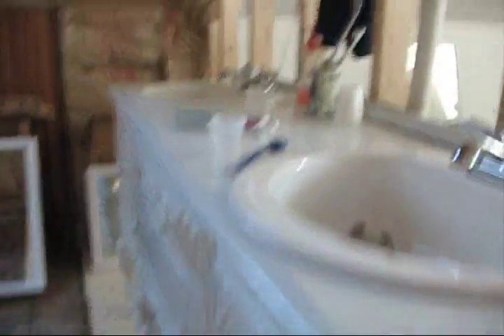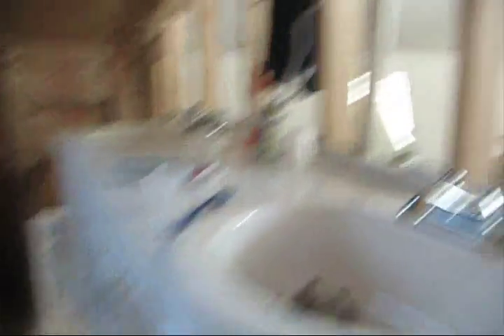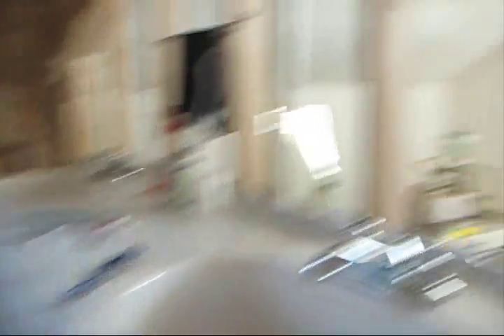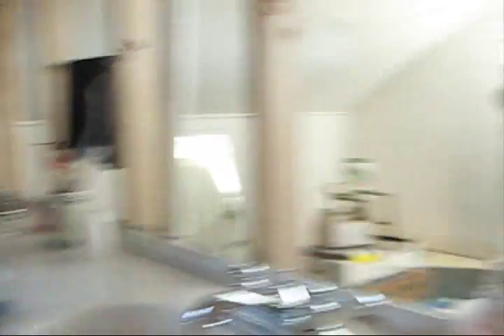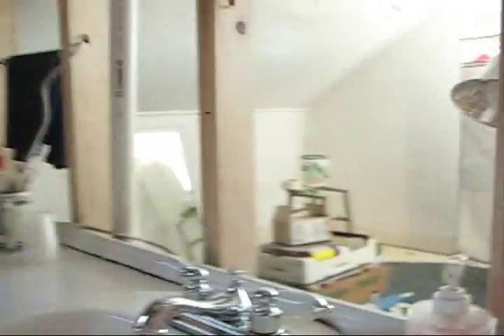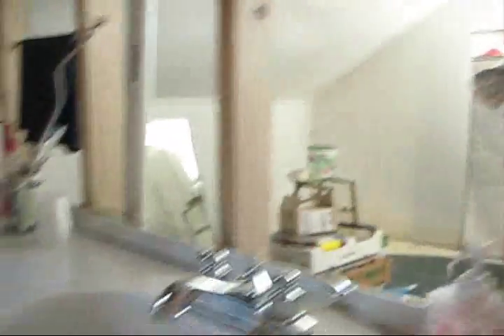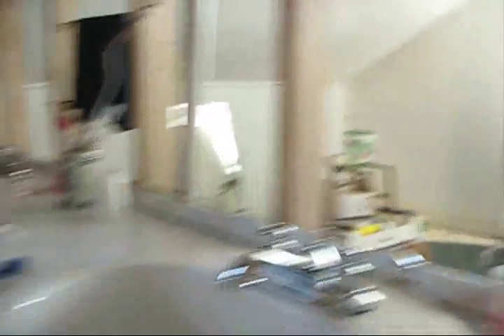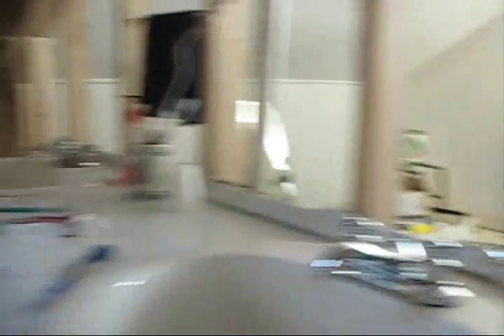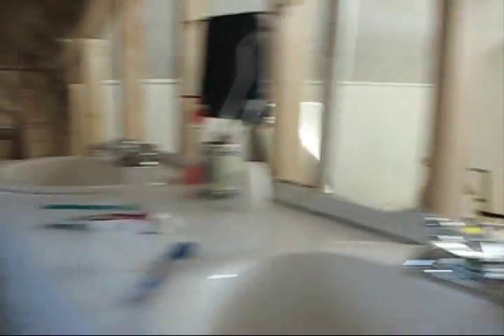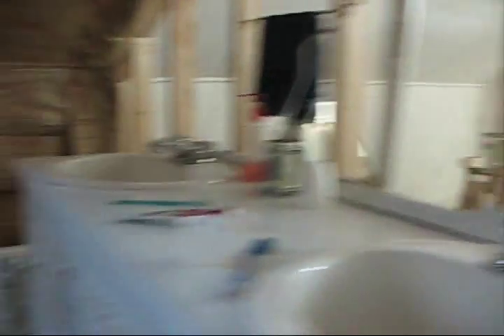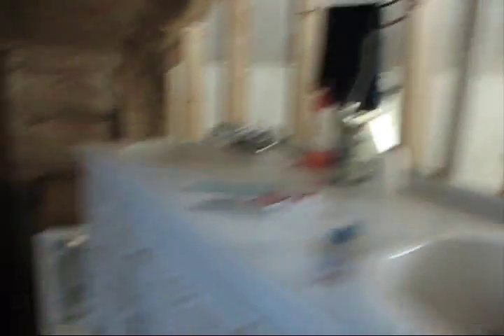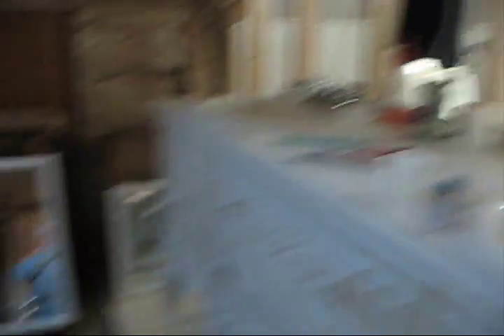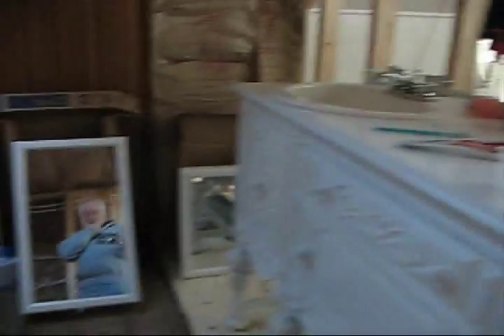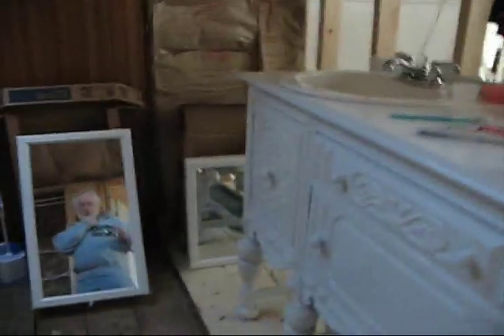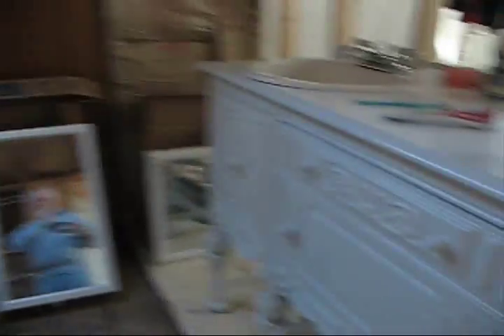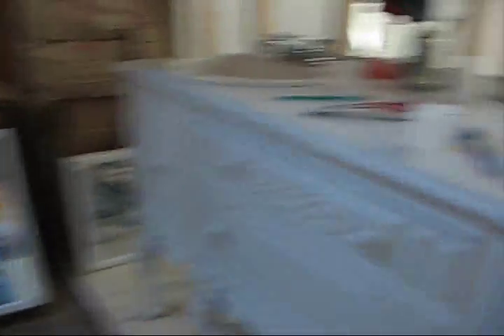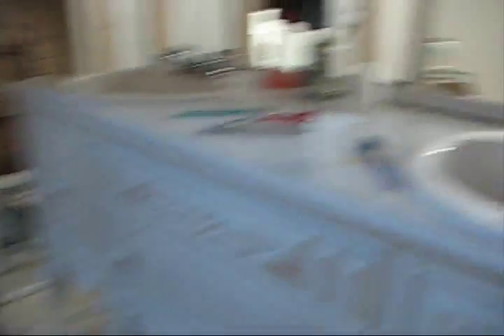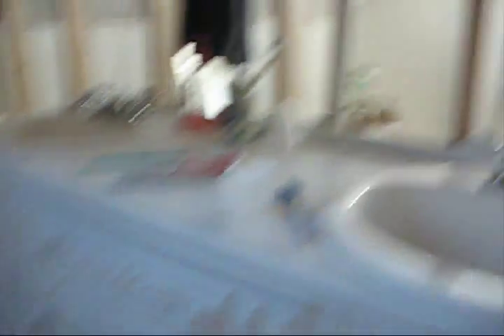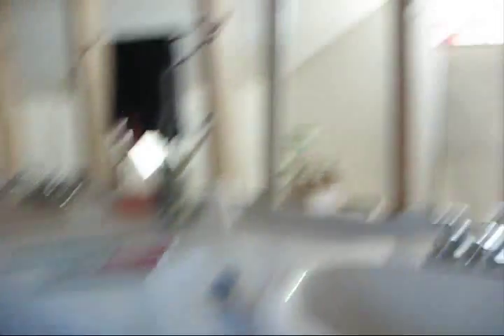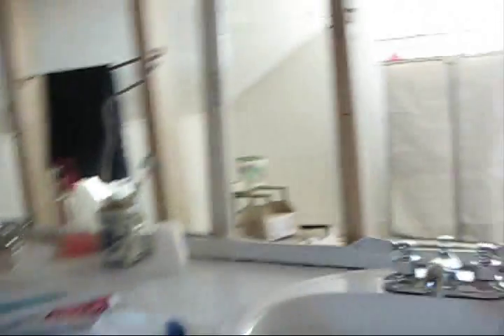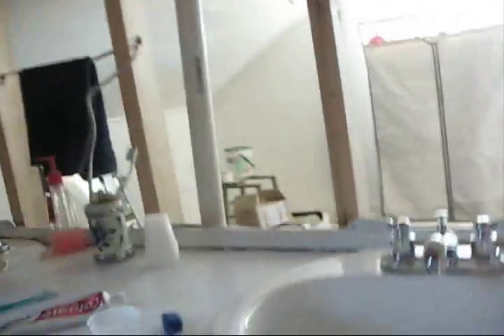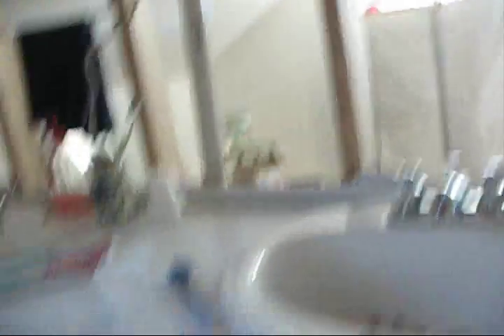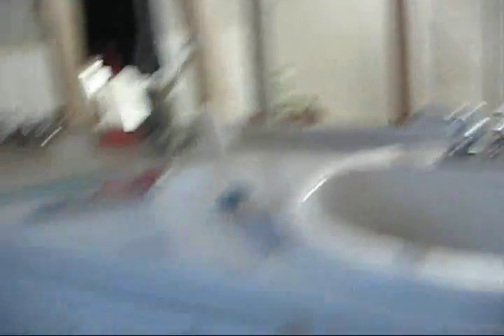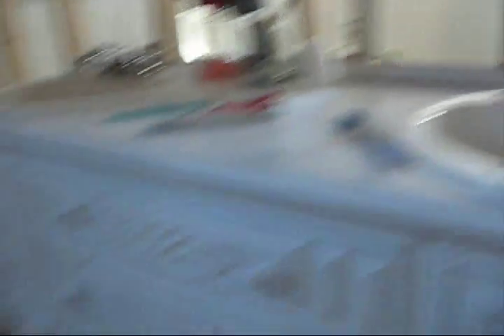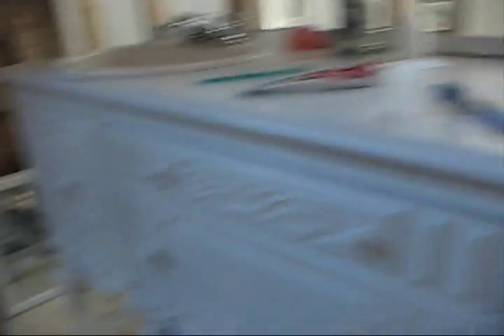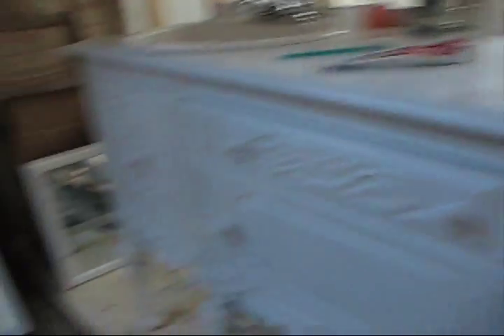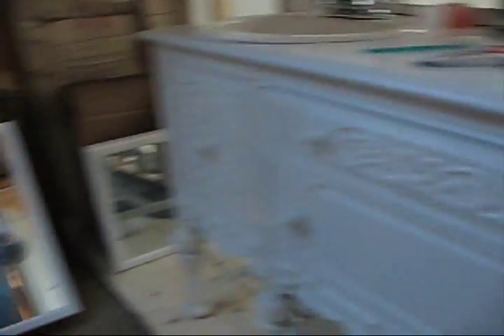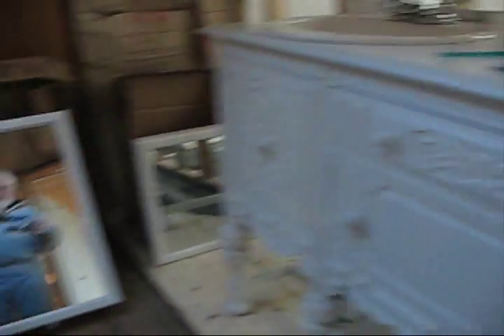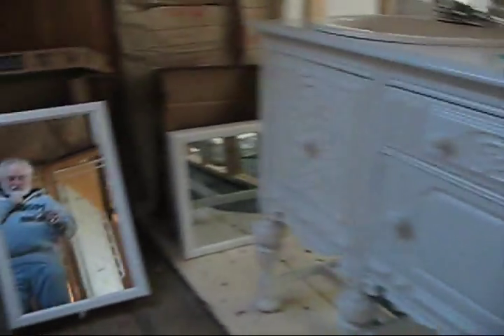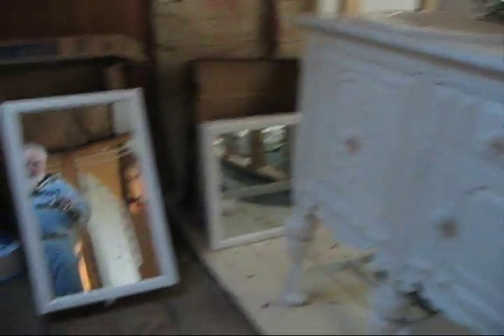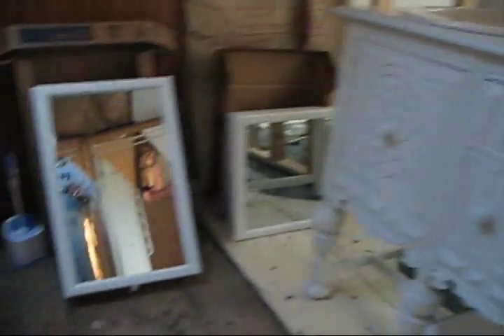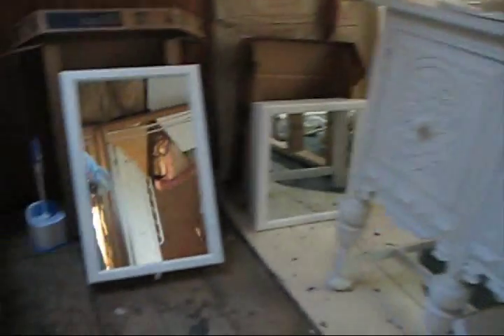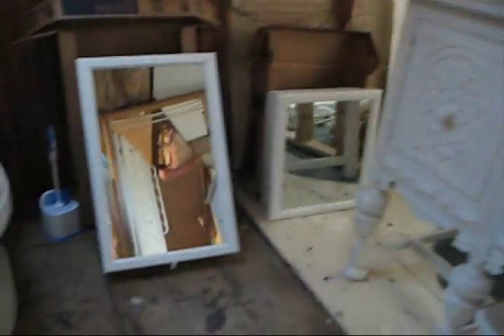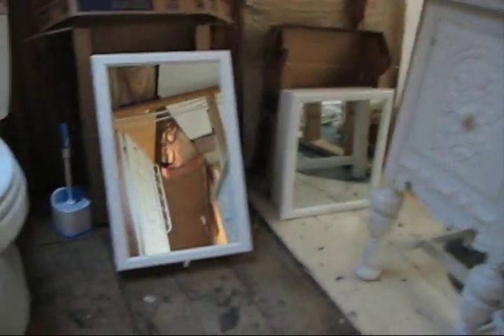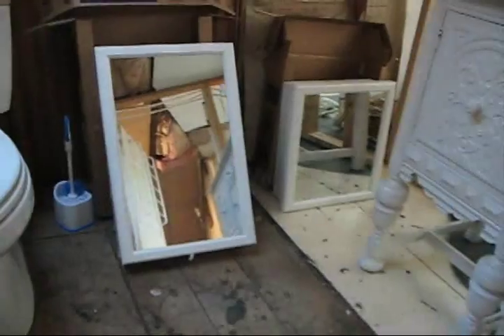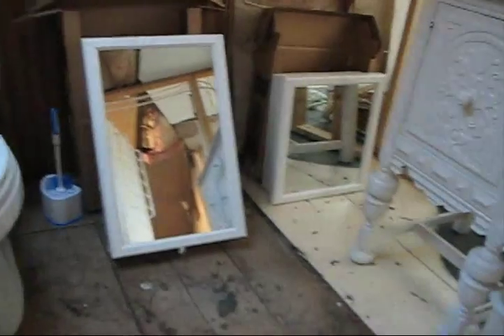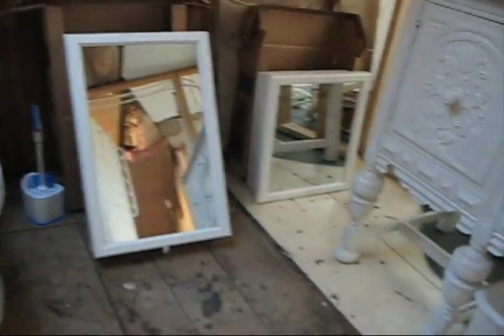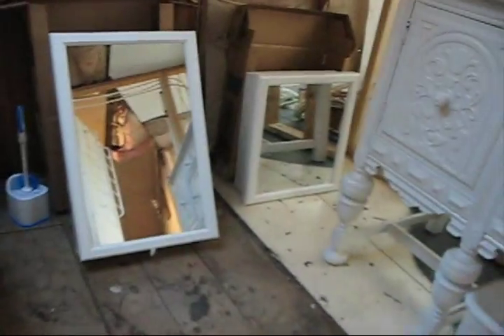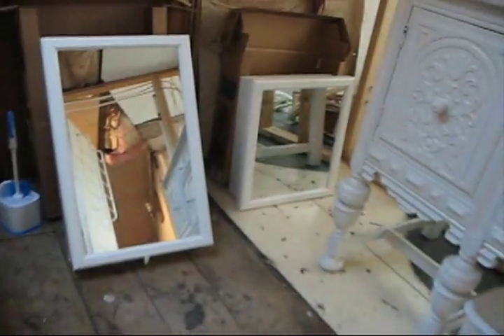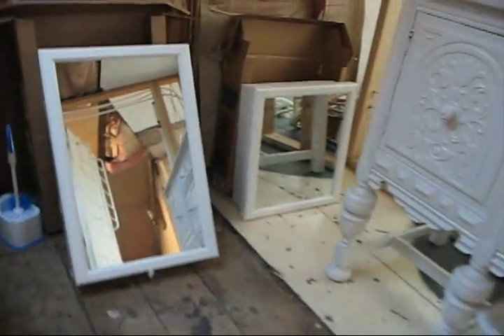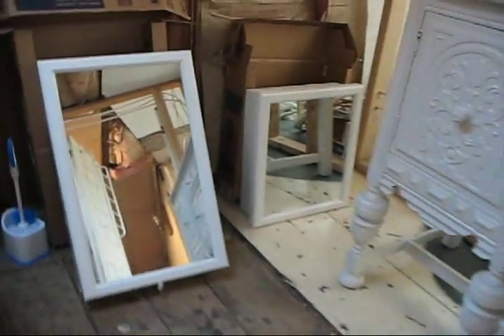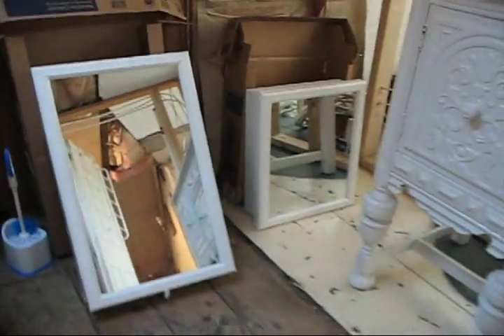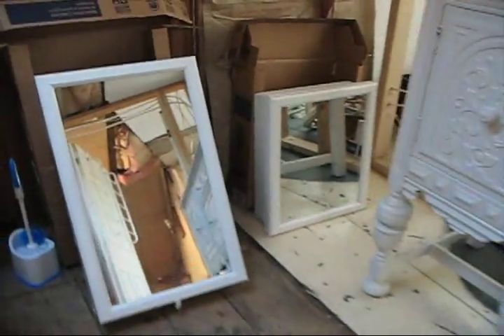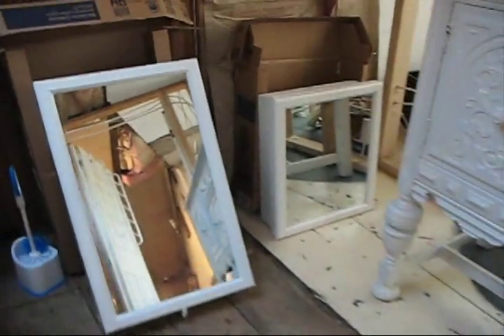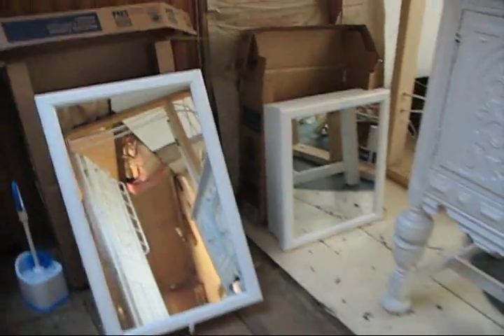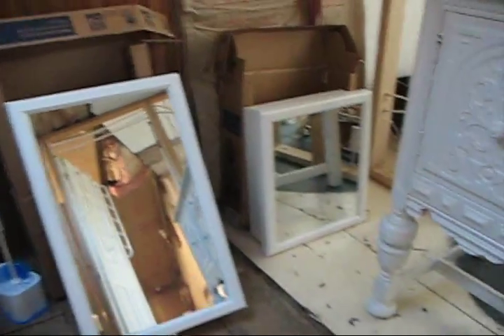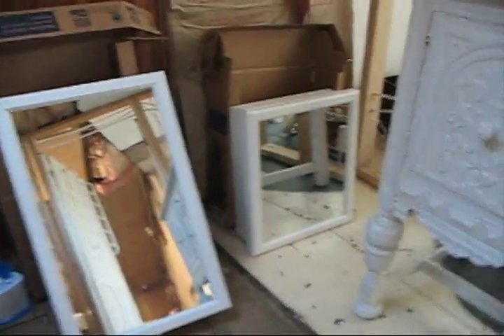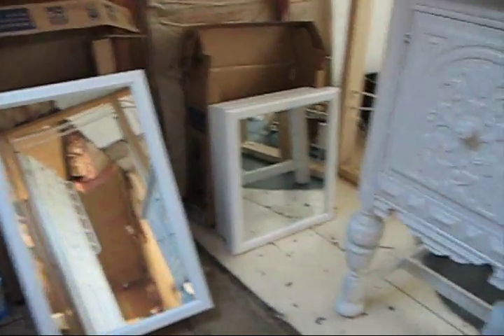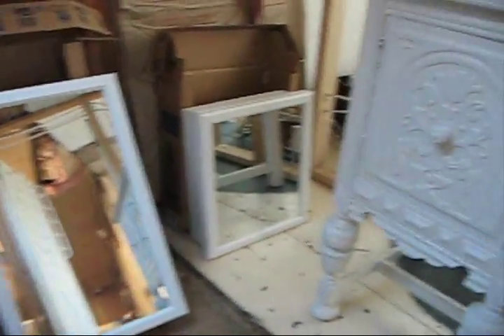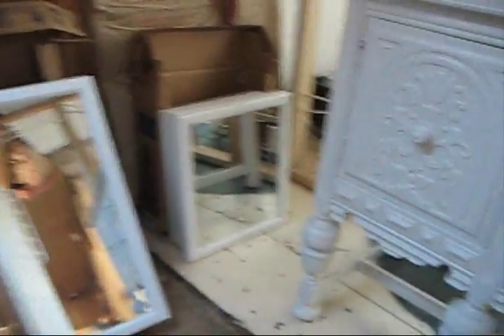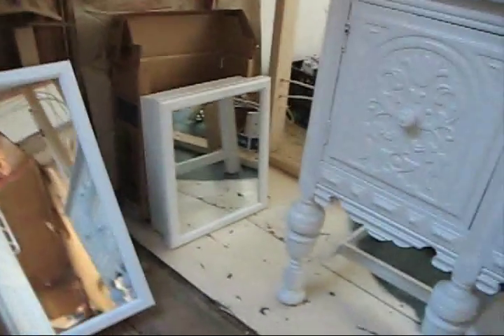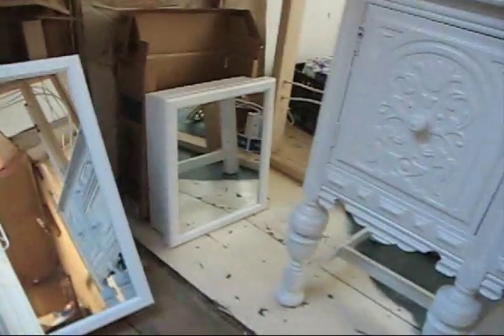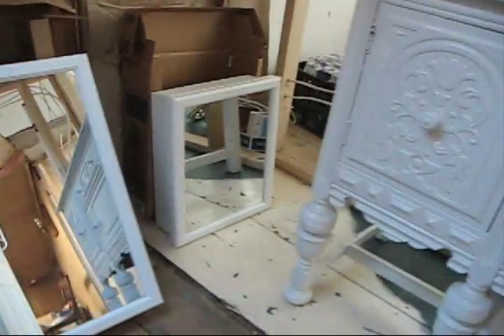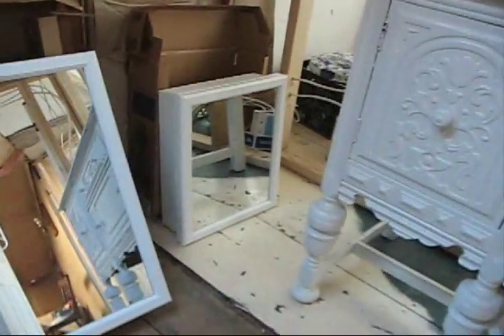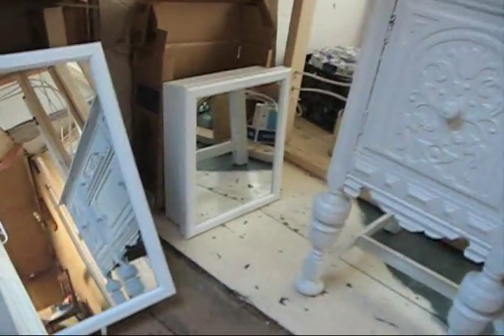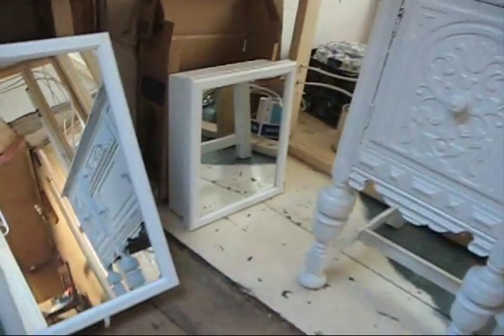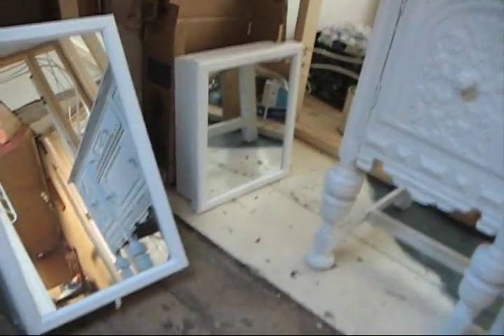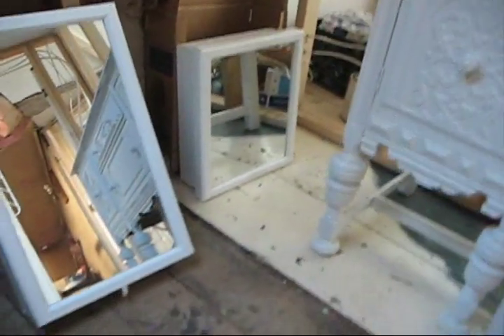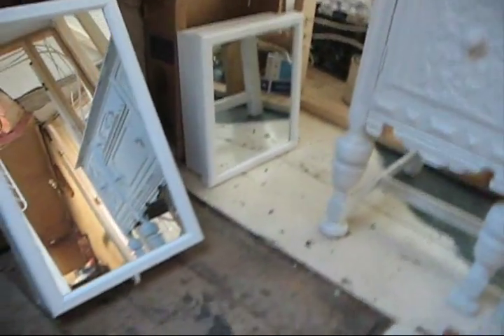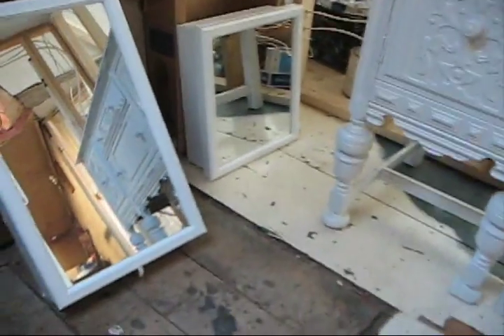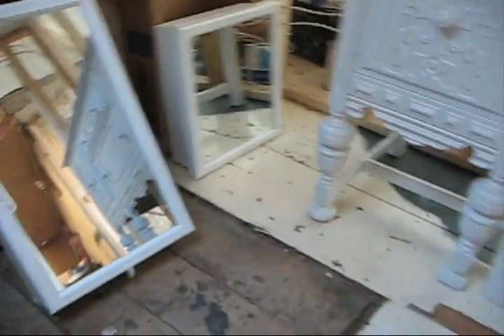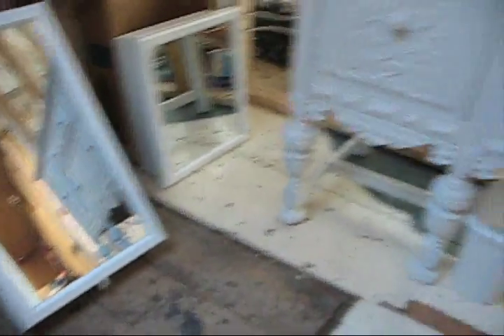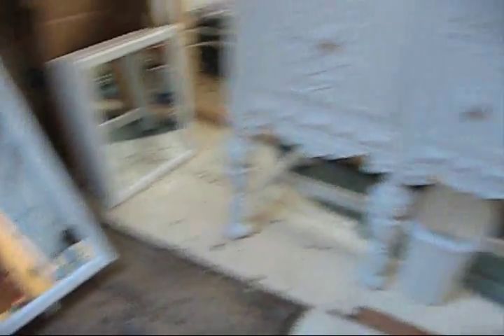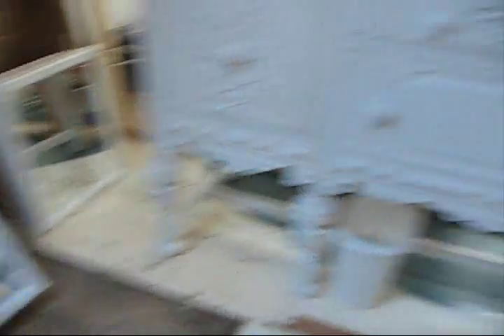It's nice to be able to plan the walls and everything before you get the sheetrock up. We've got two medicine cabinets, a big one and a little one.